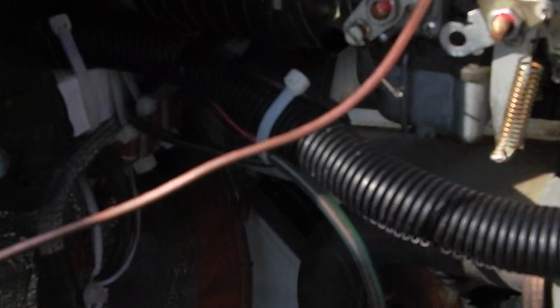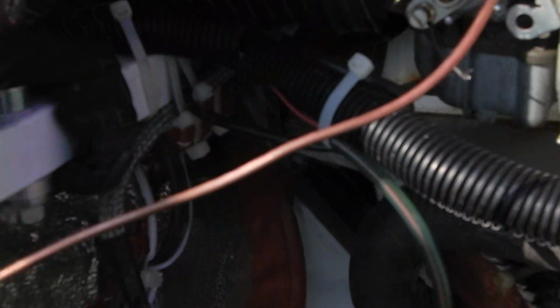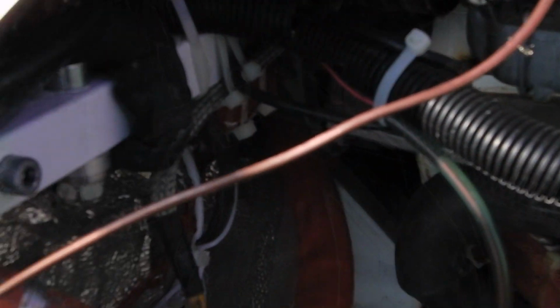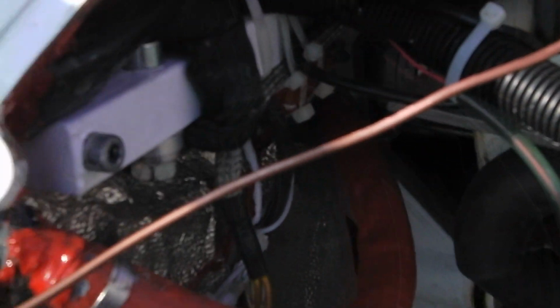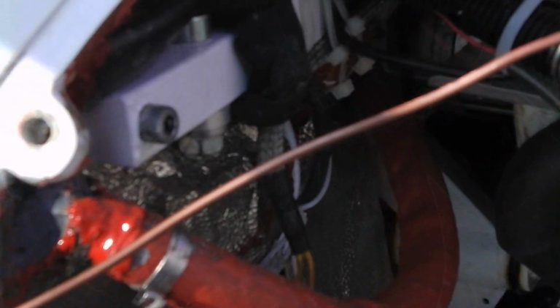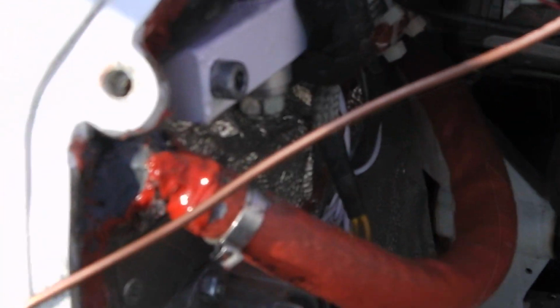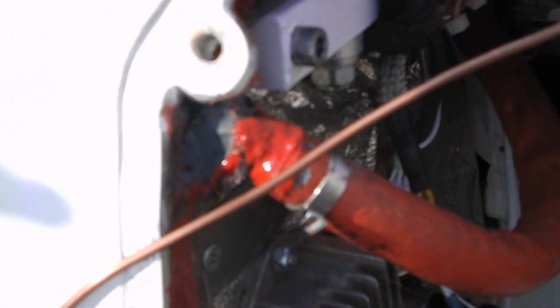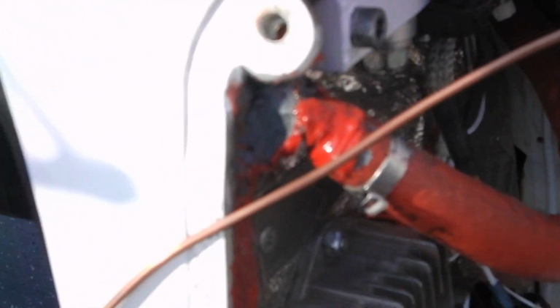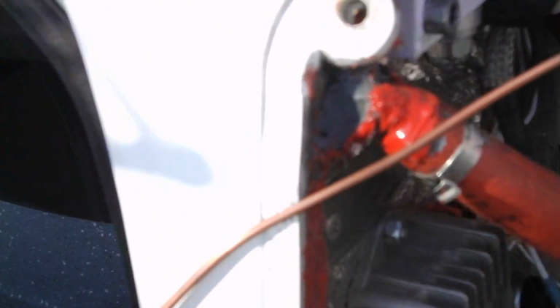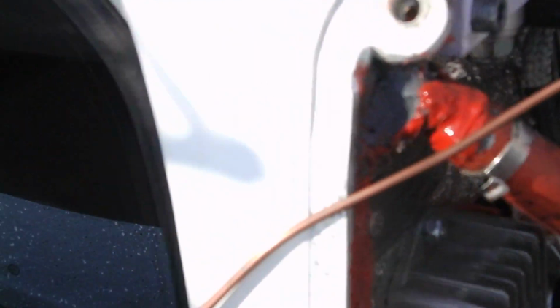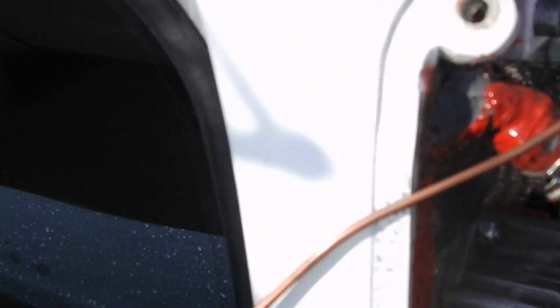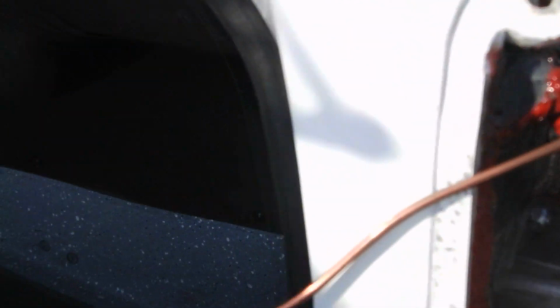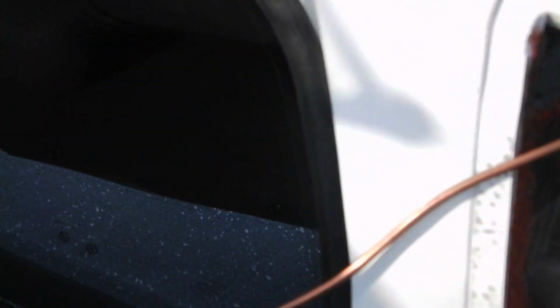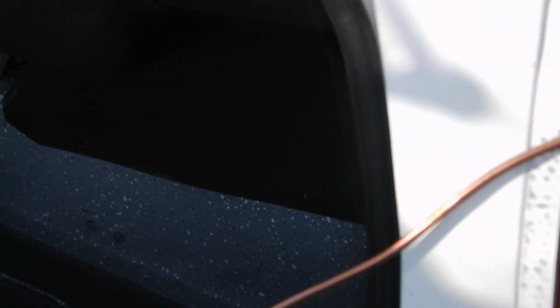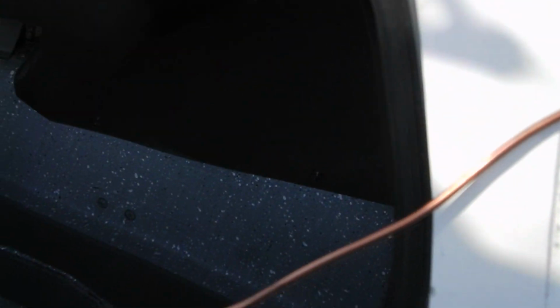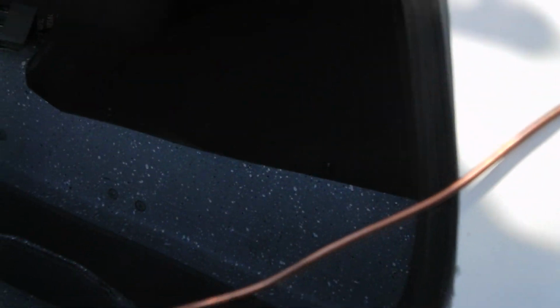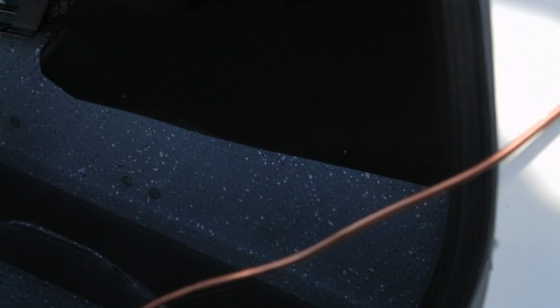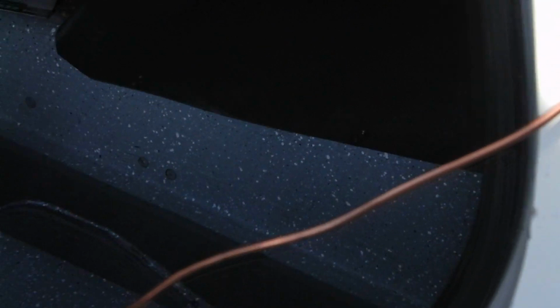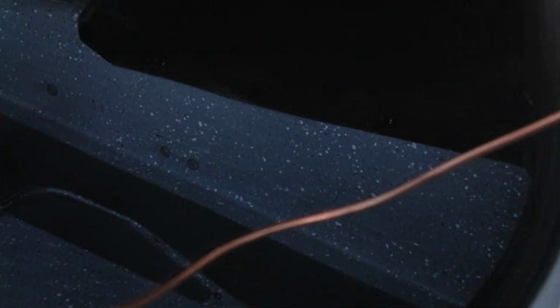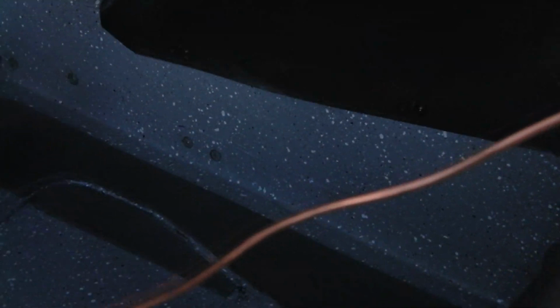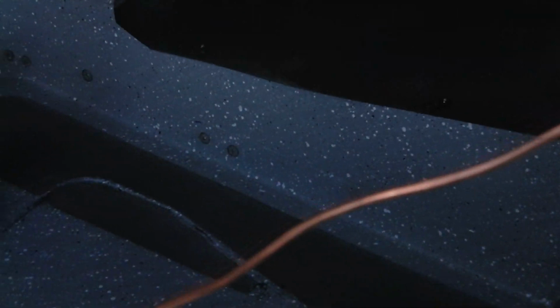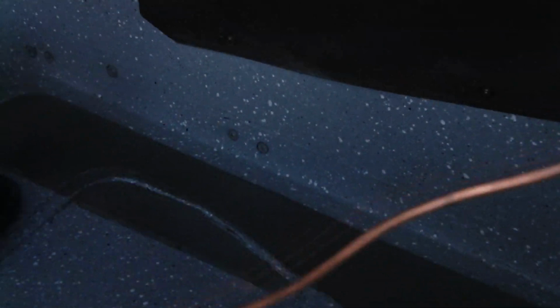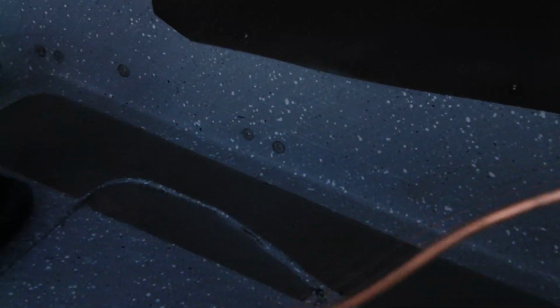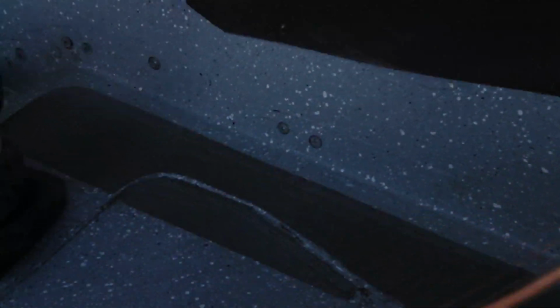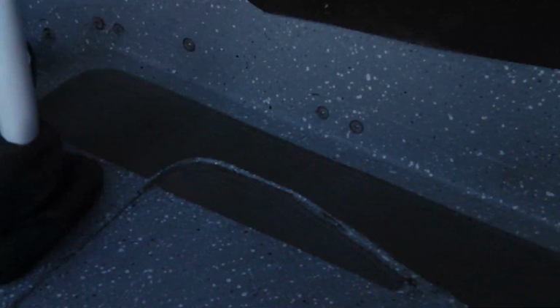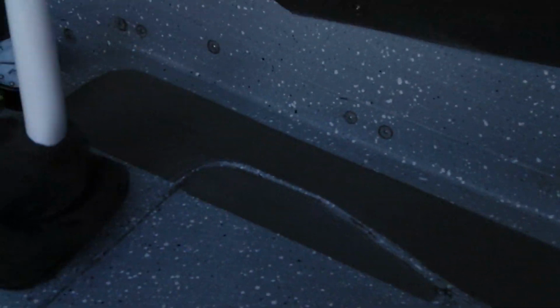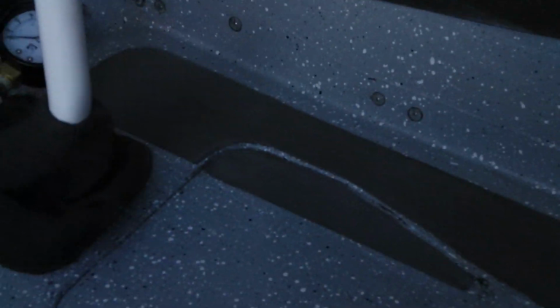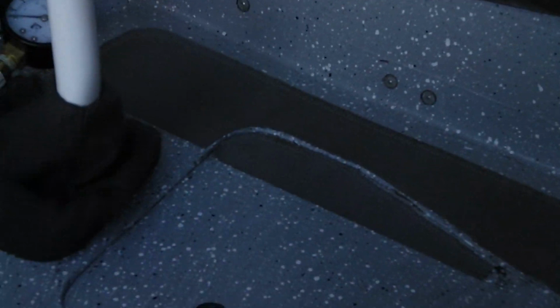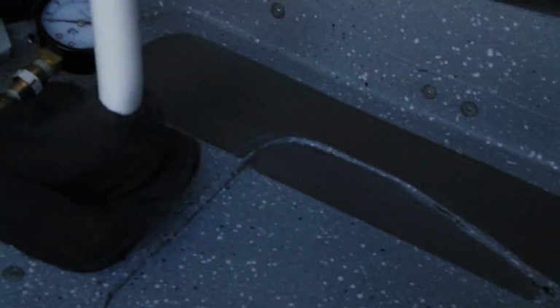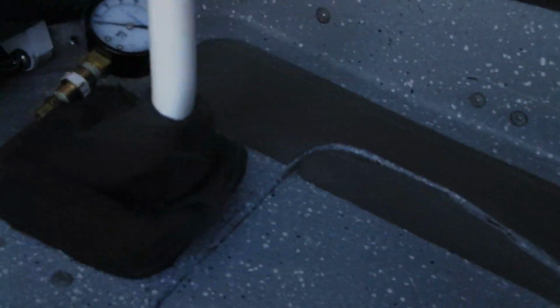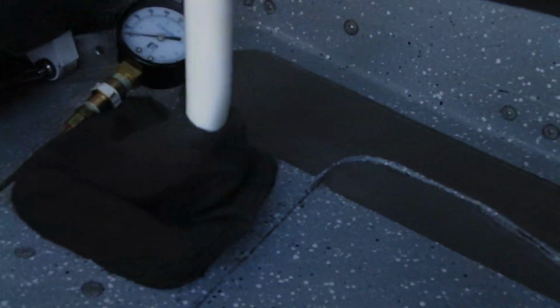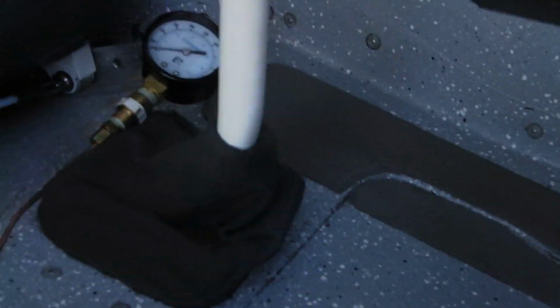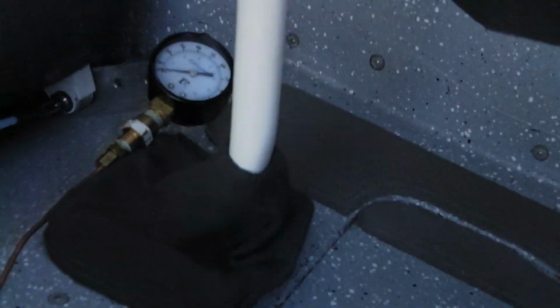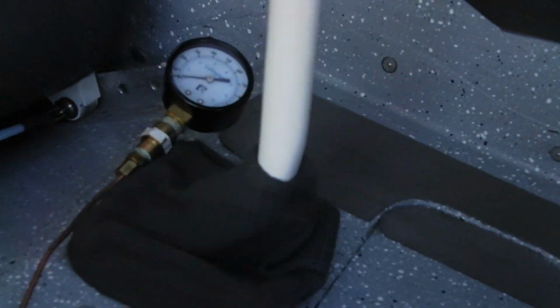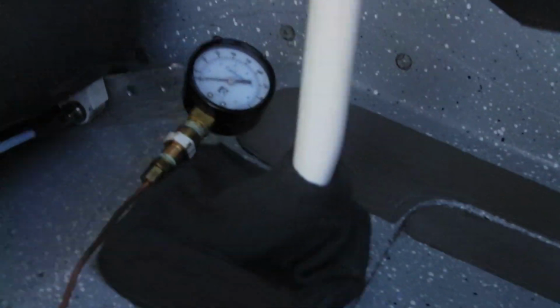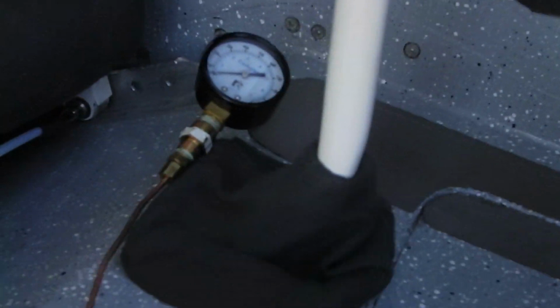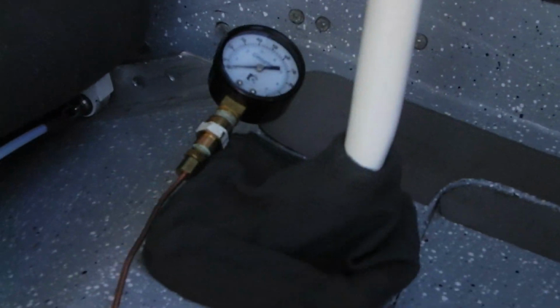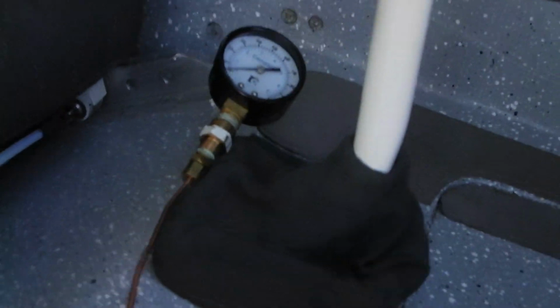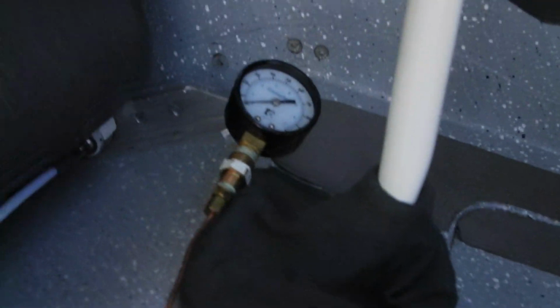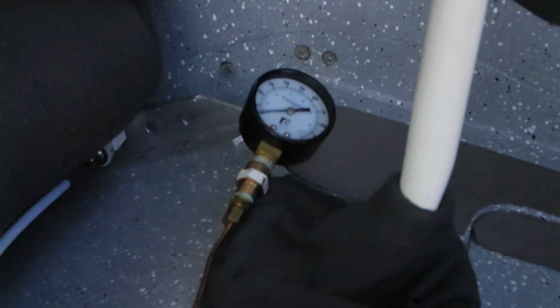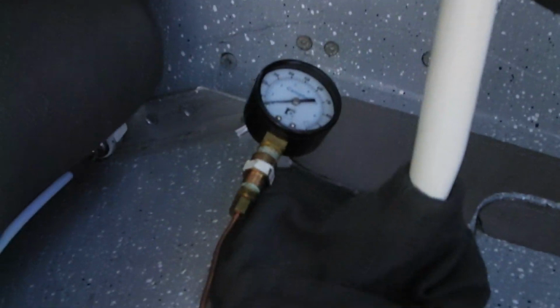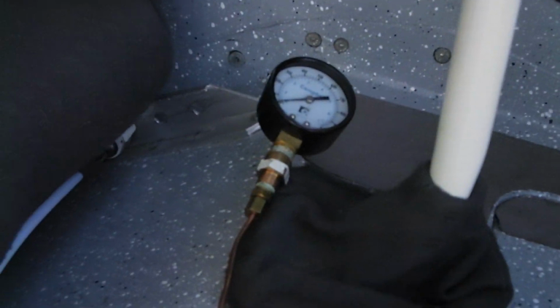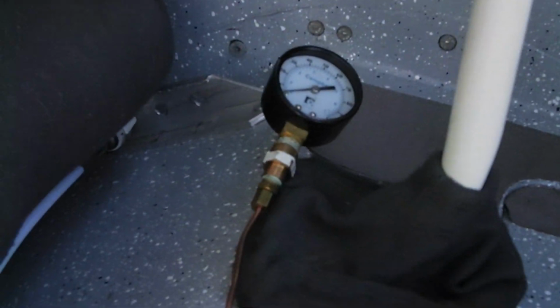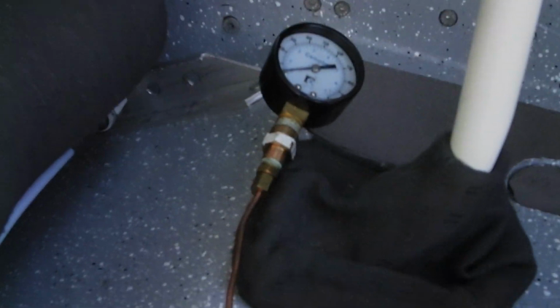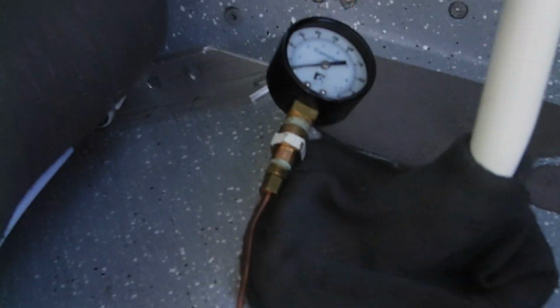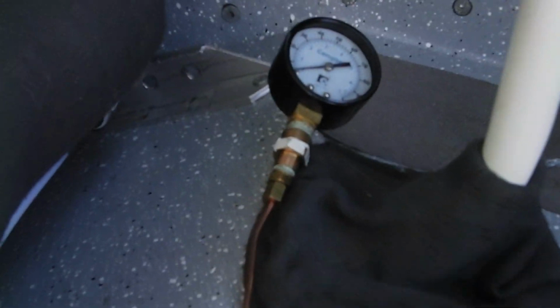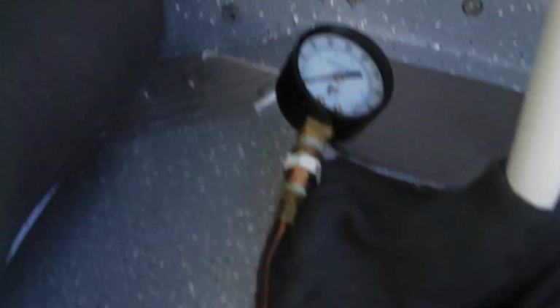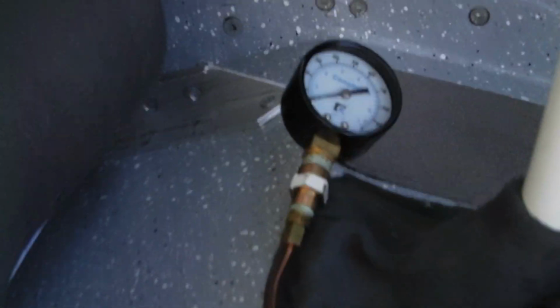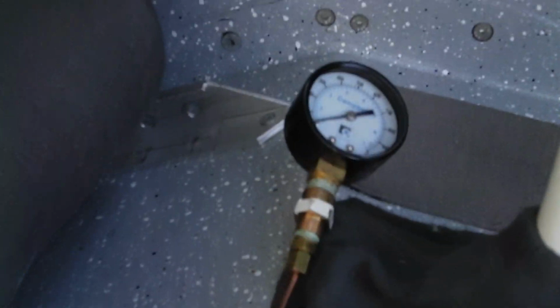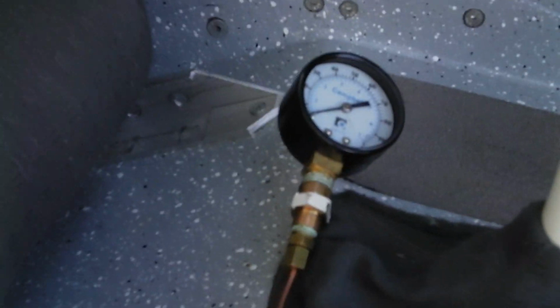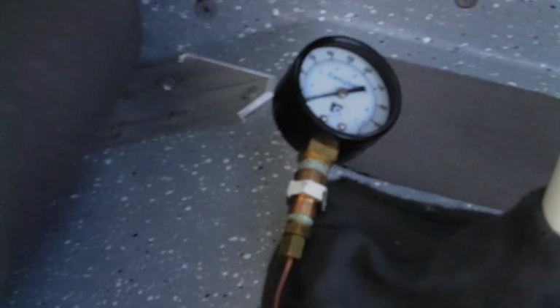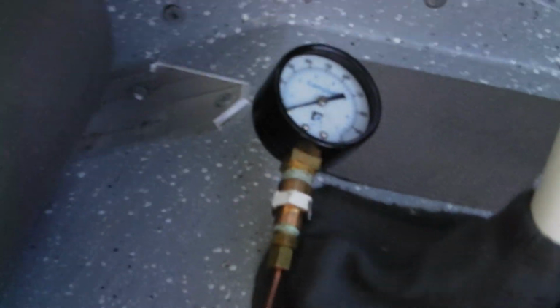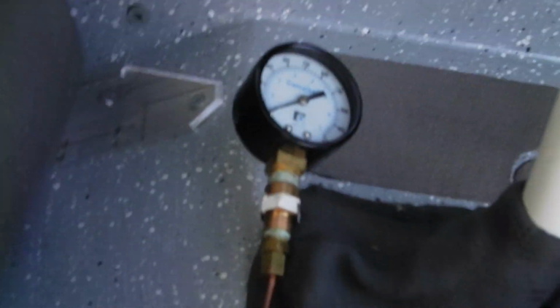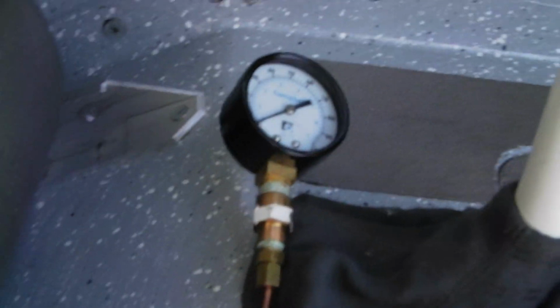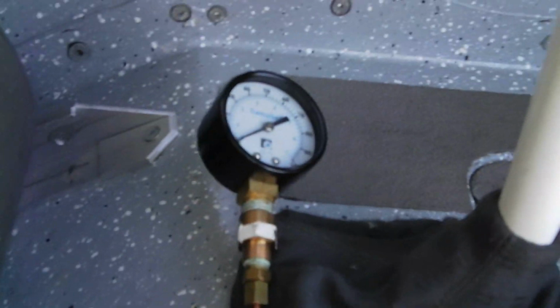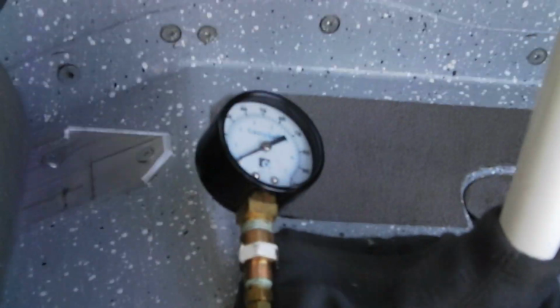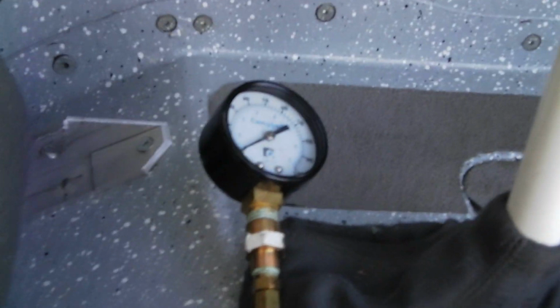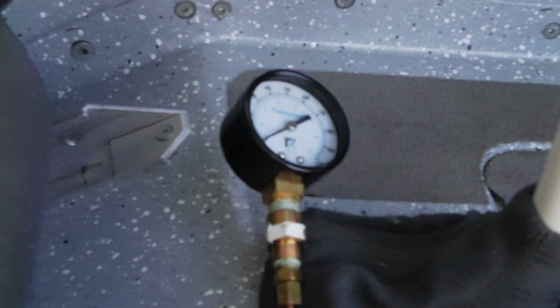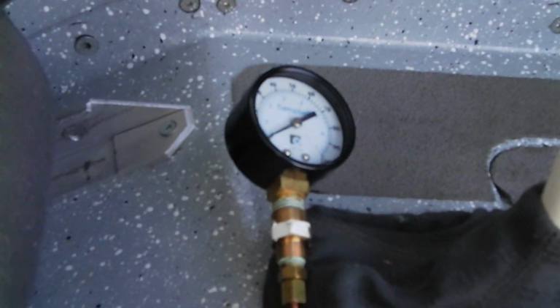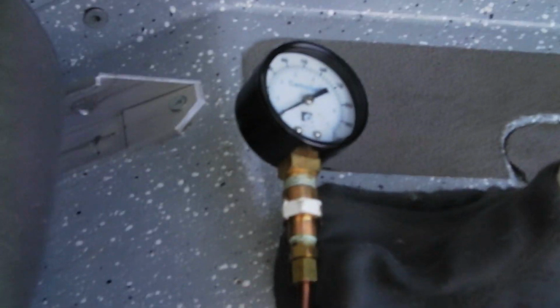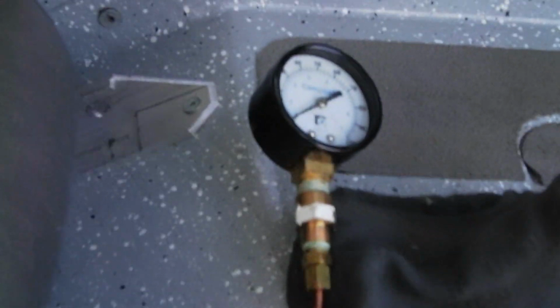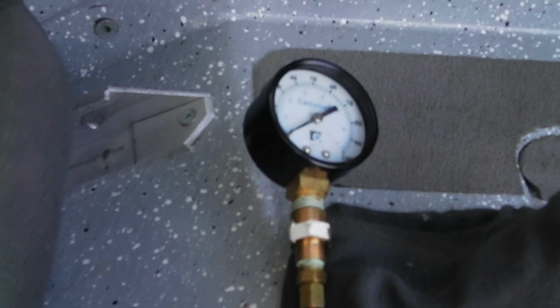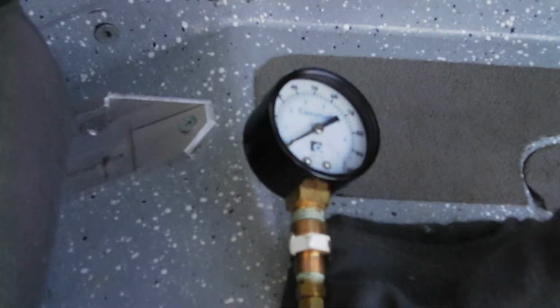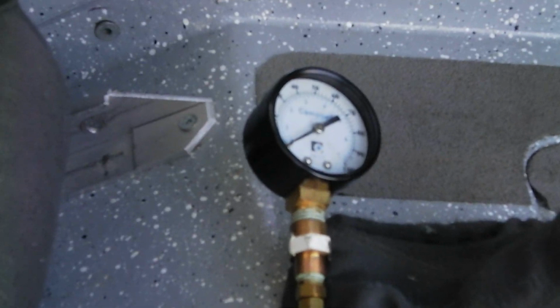This tubing continues on into the cabin, and you can see that it's connected to the gauge.